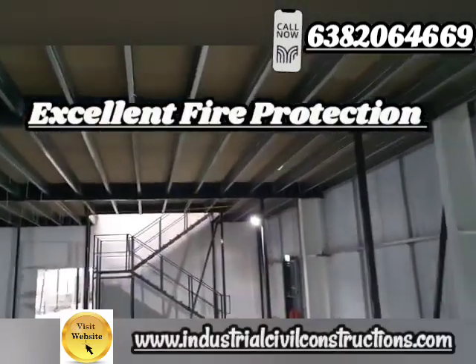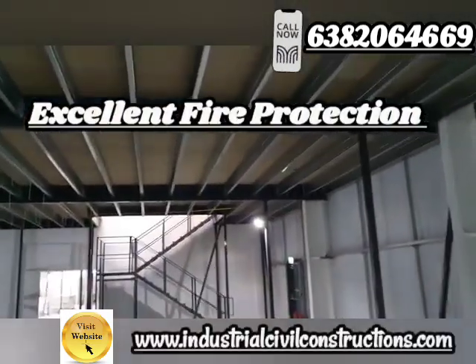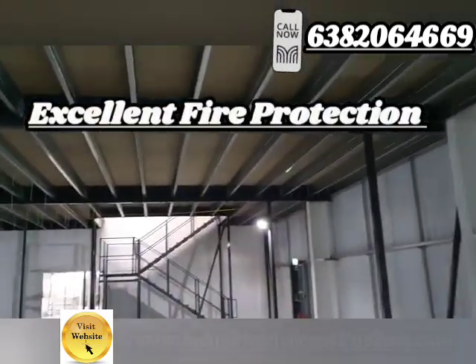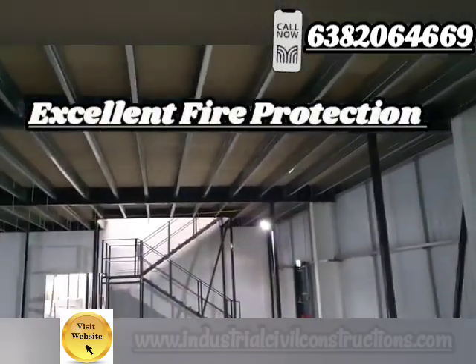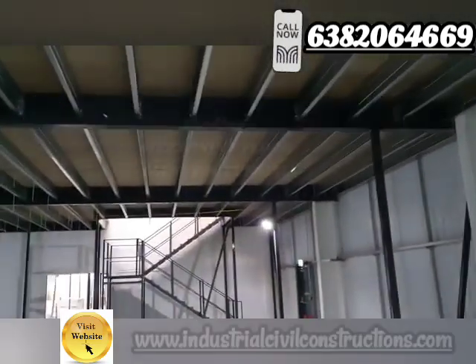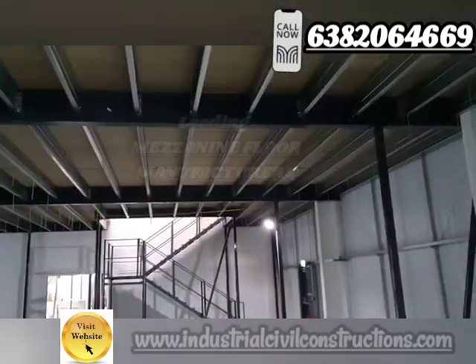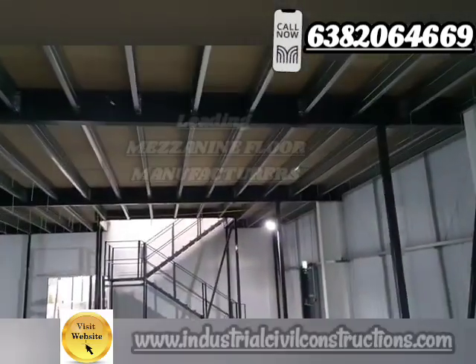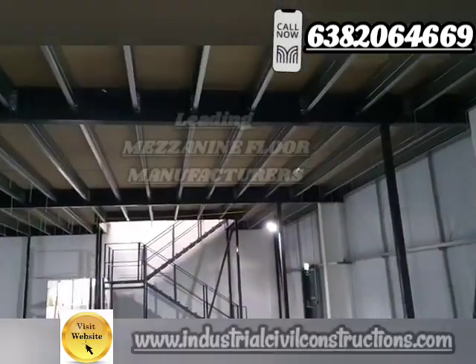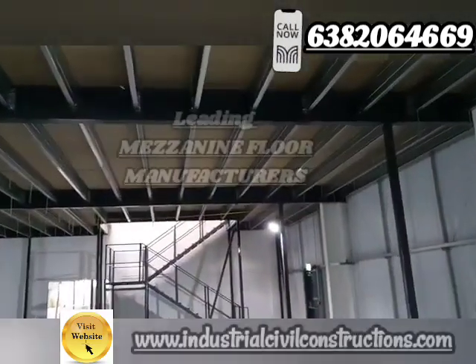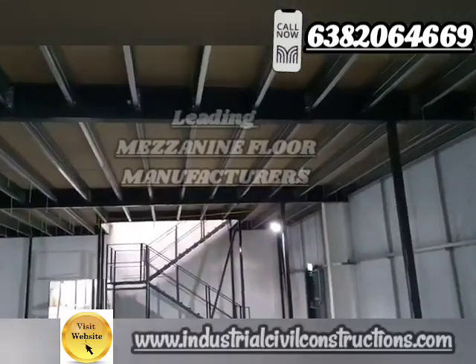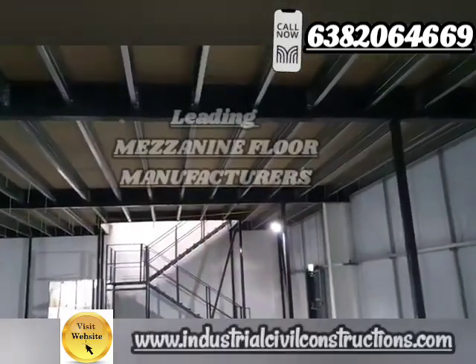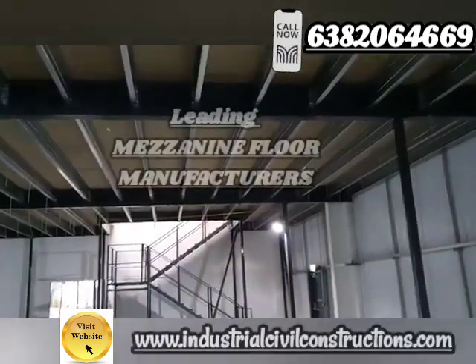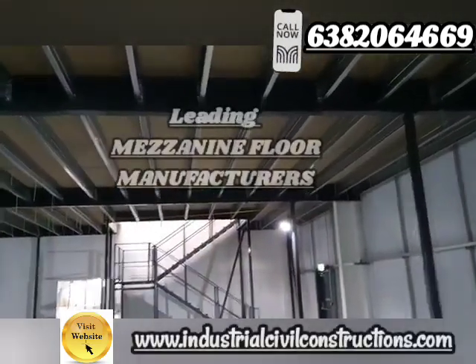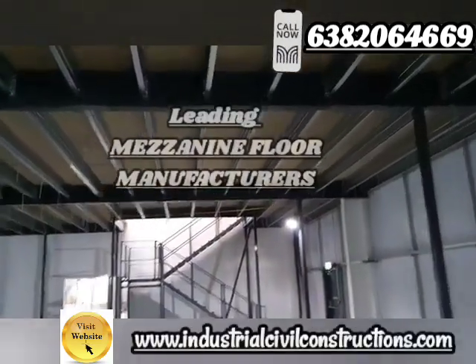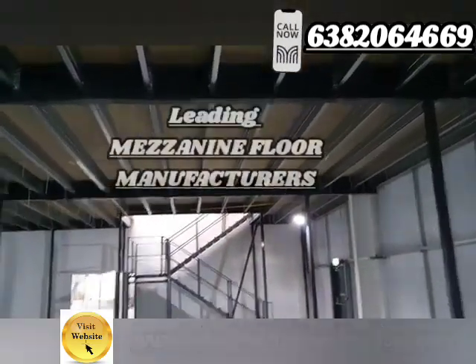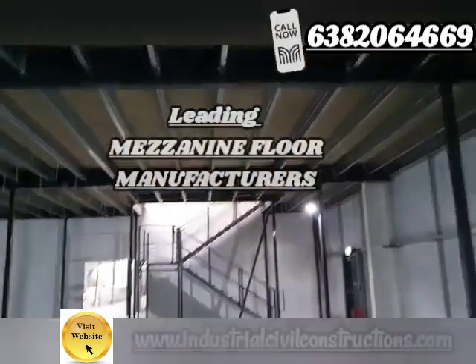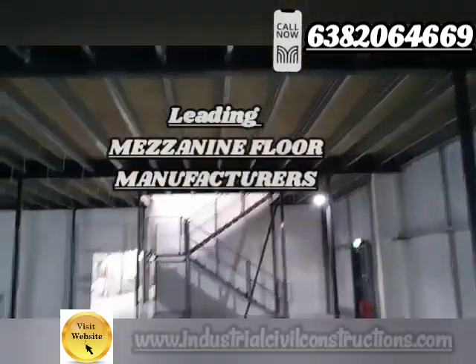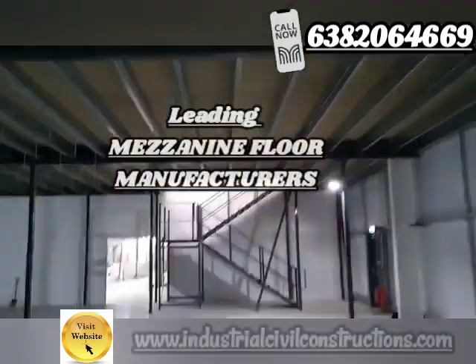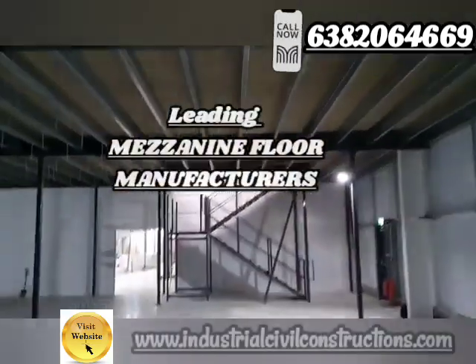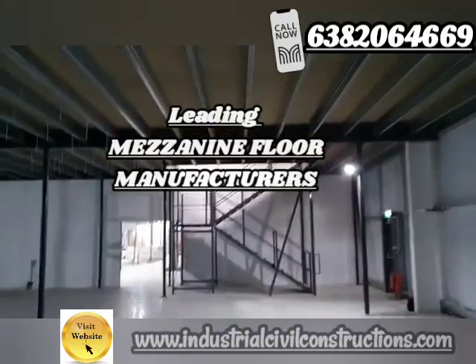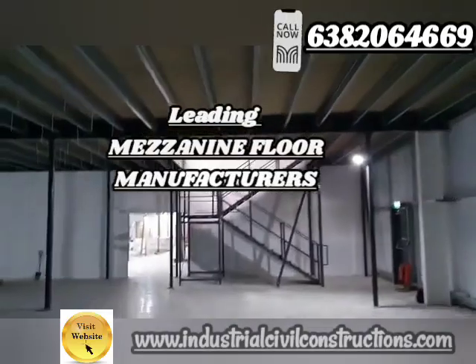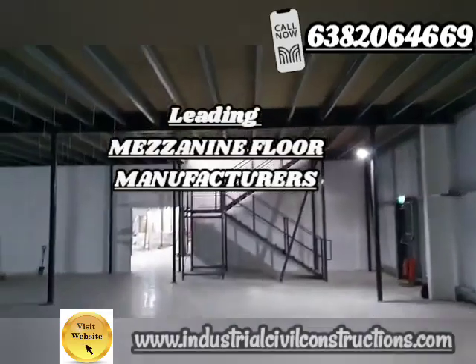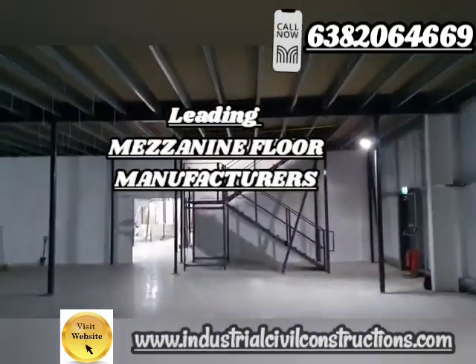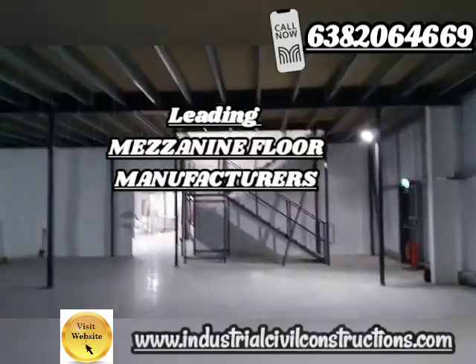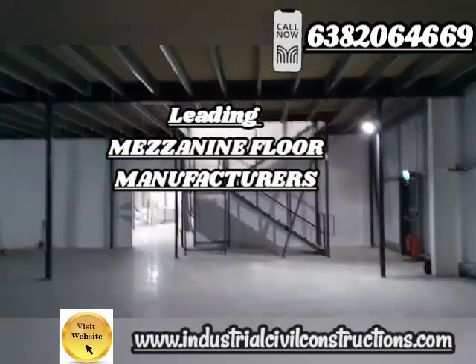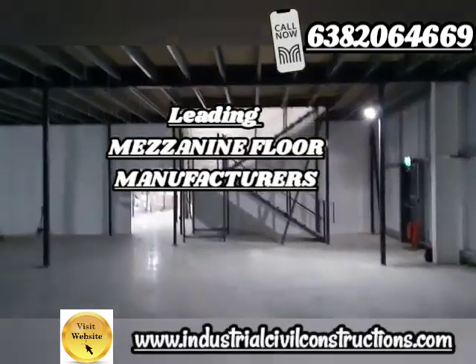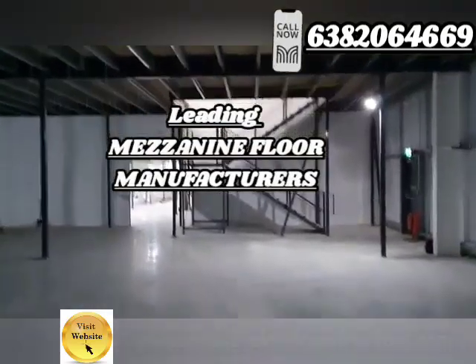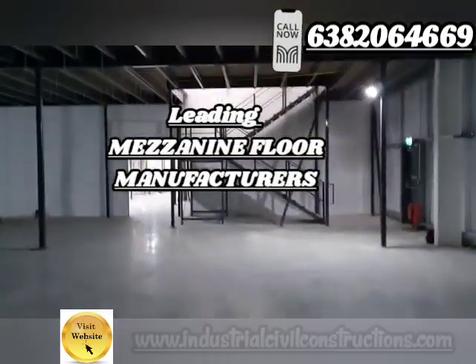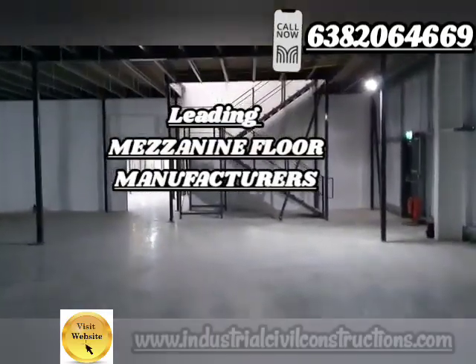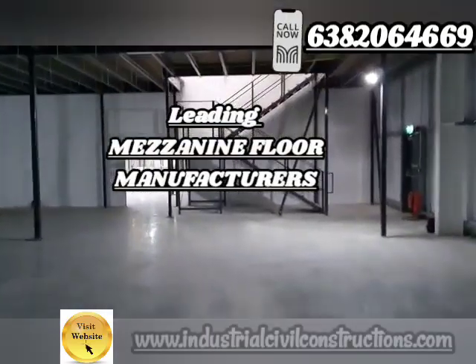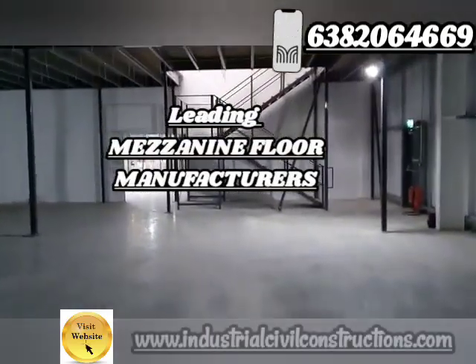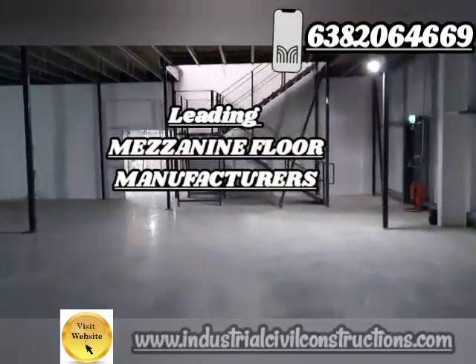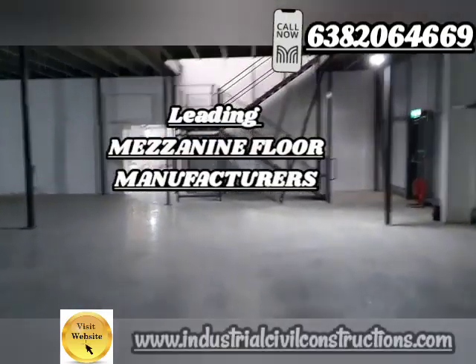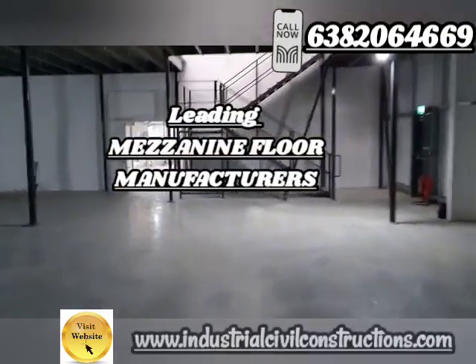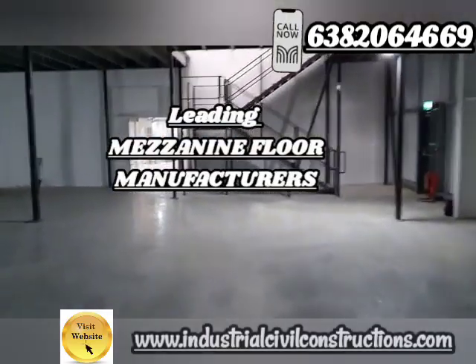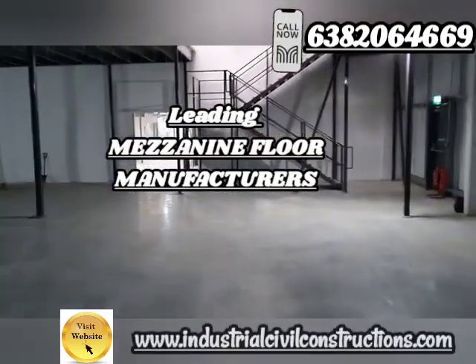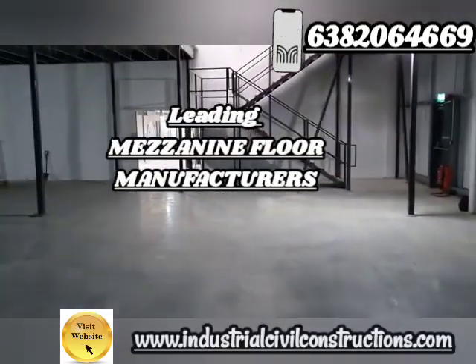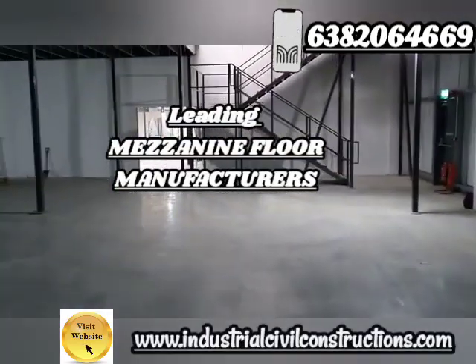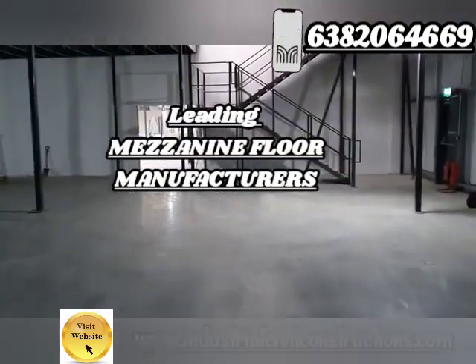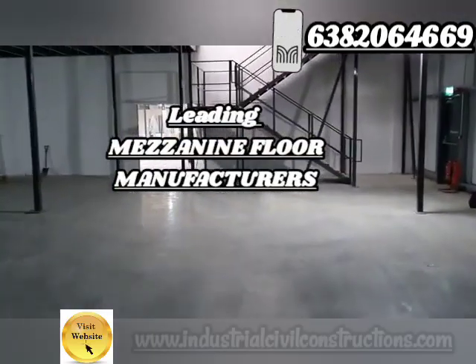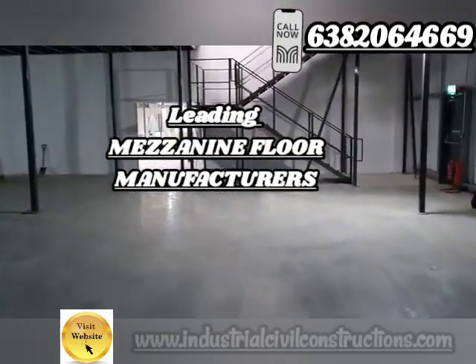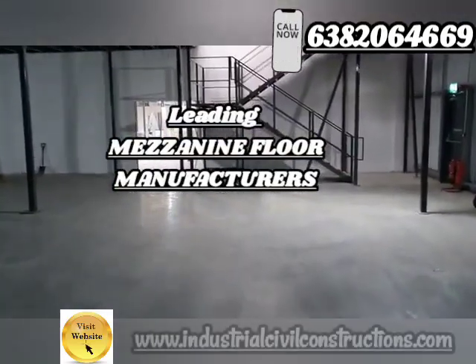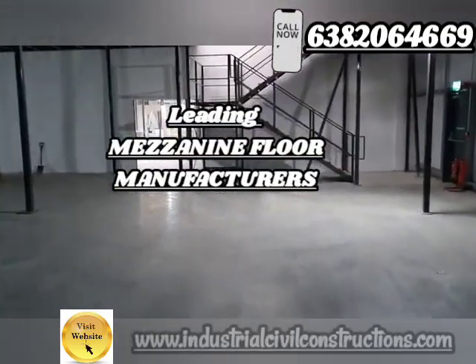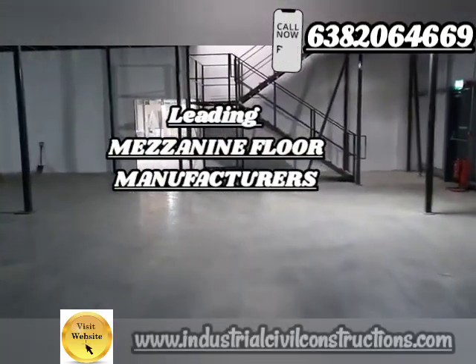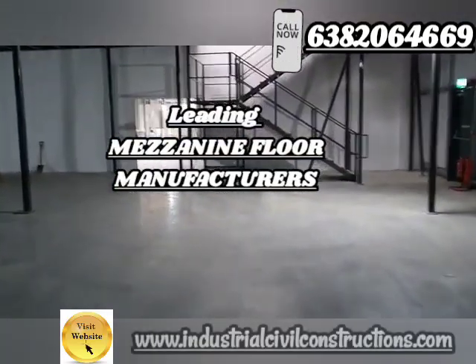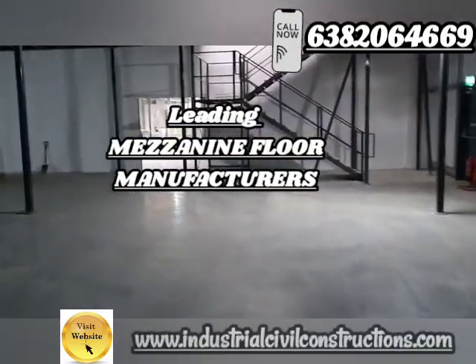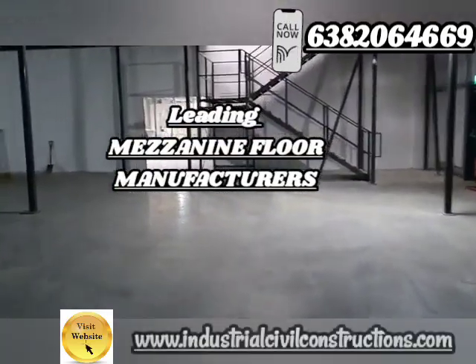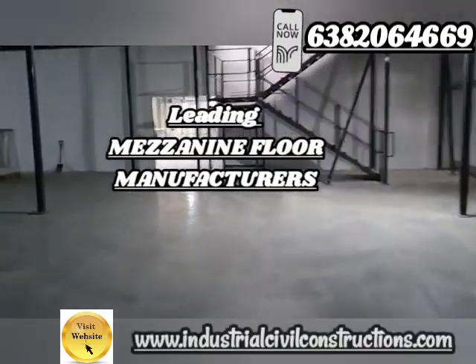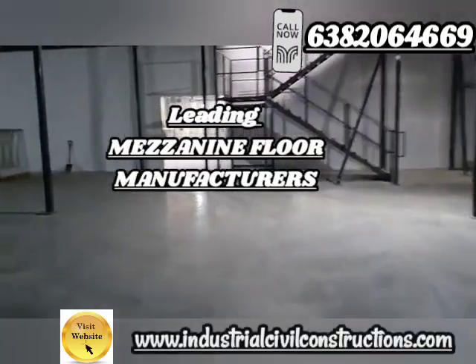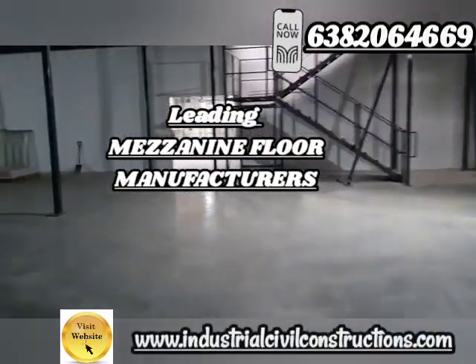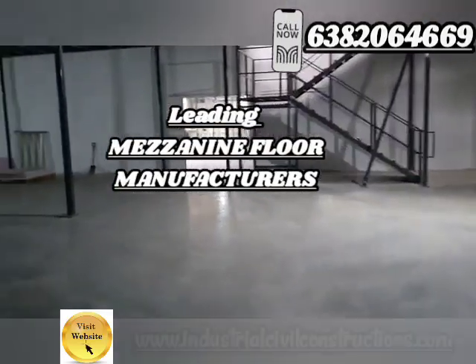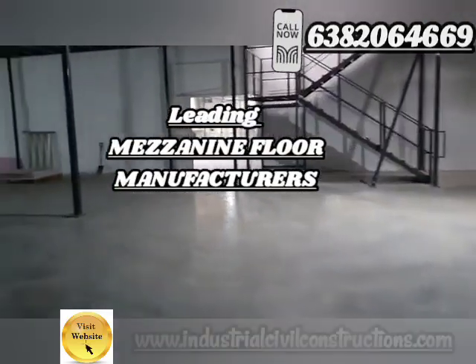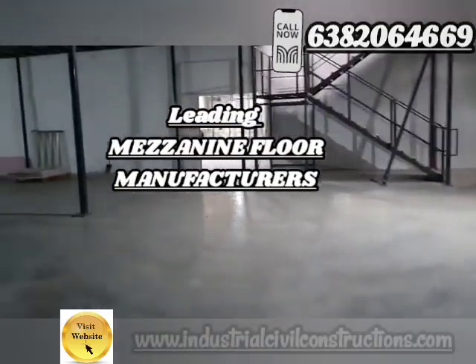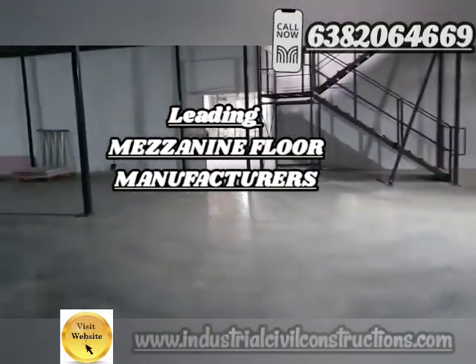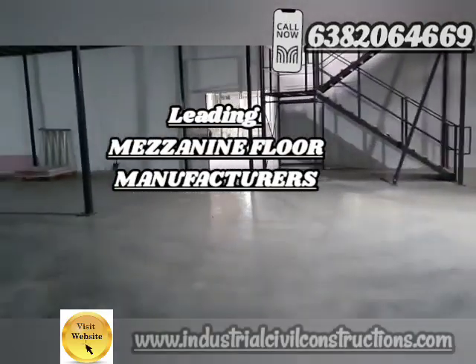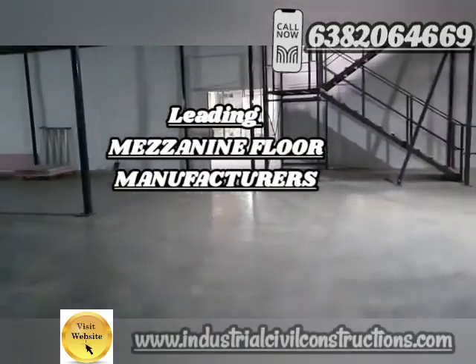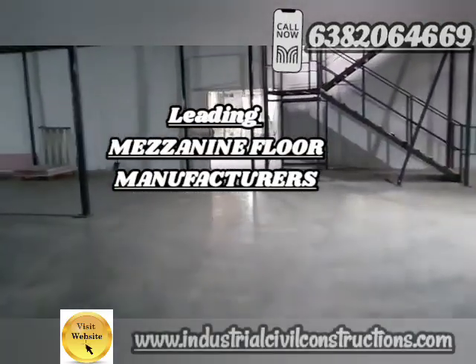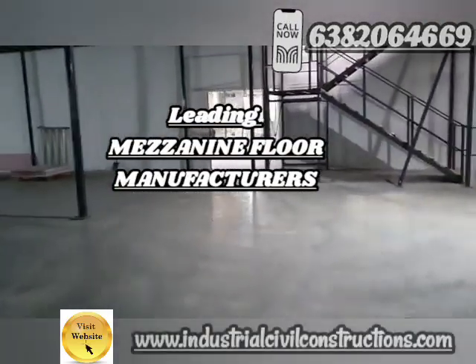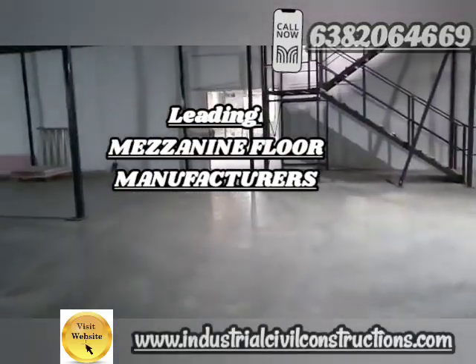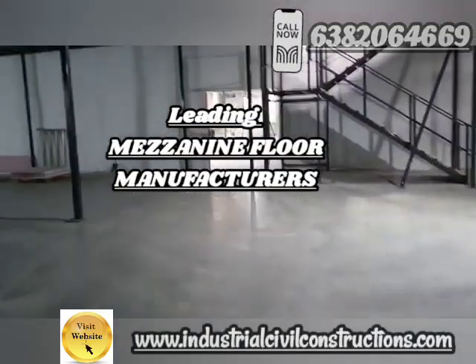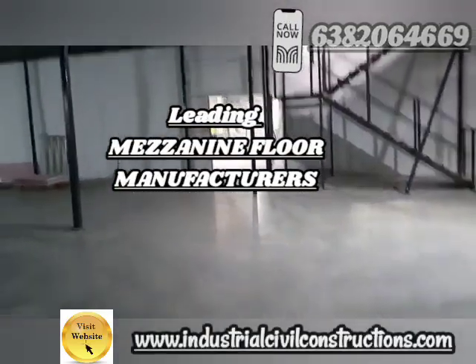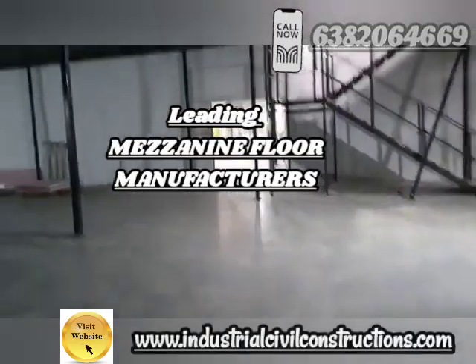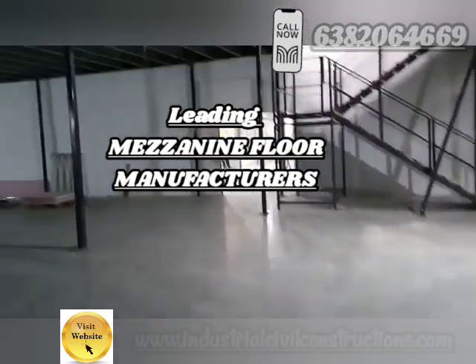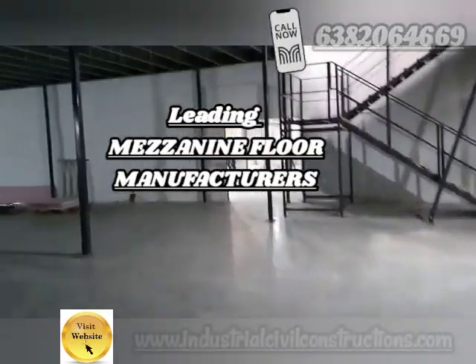If you need a mezzanine floor, please contact us via our mobile number or visit our website. Thank you.